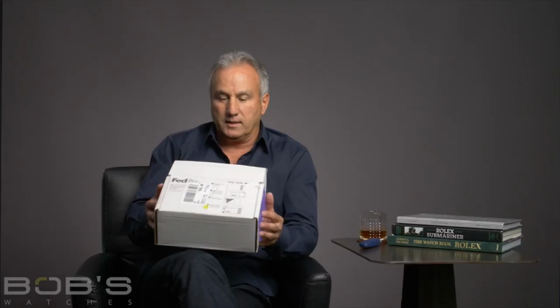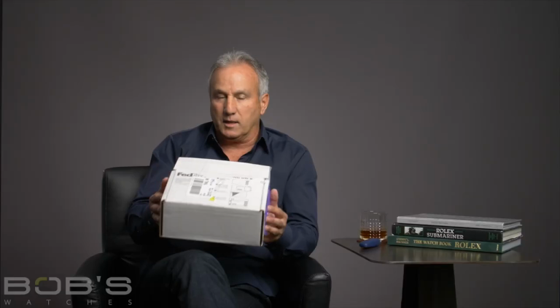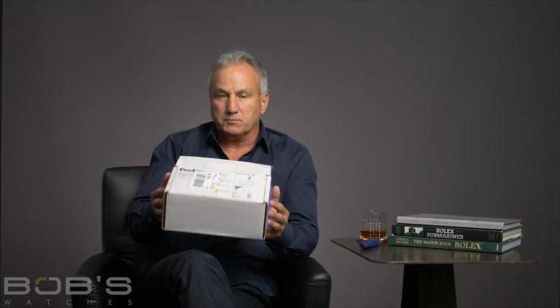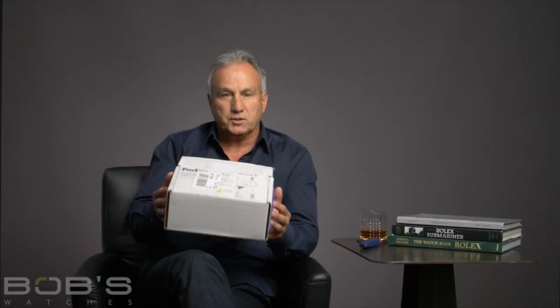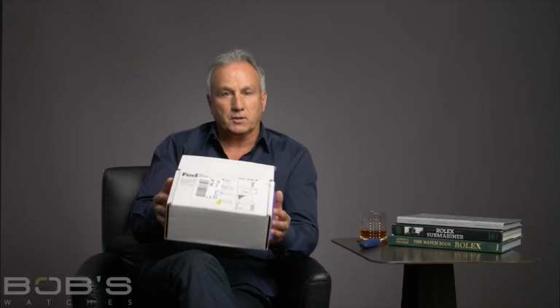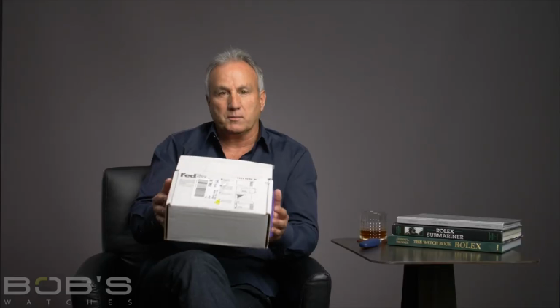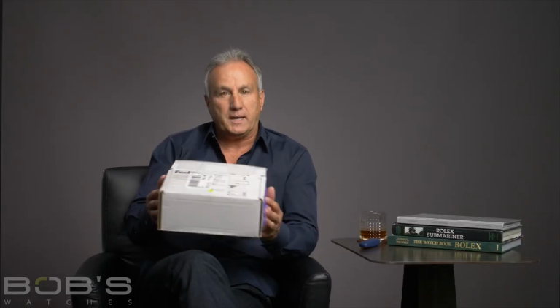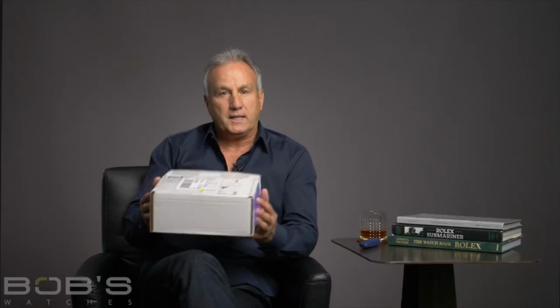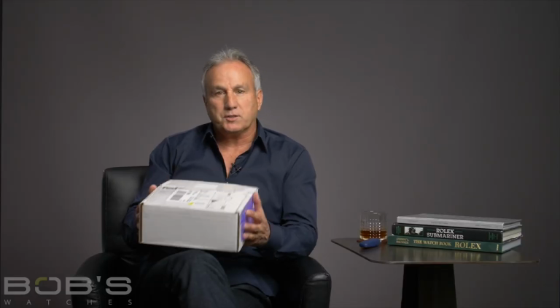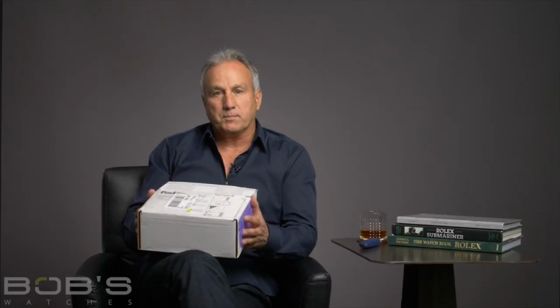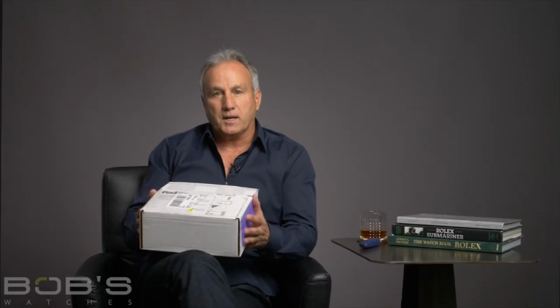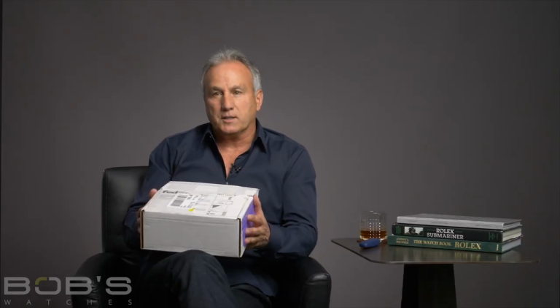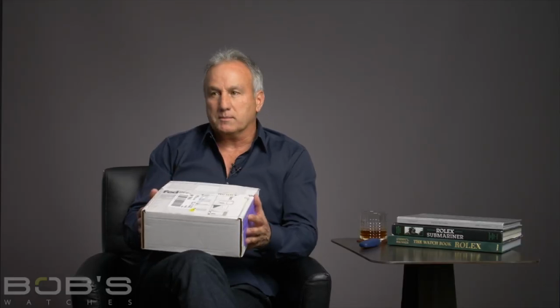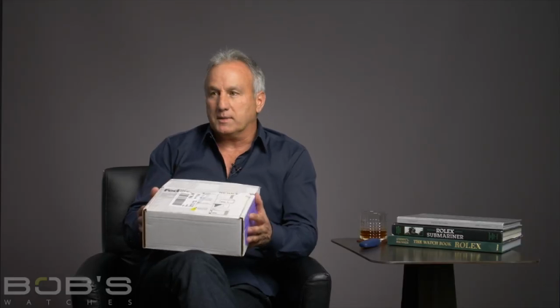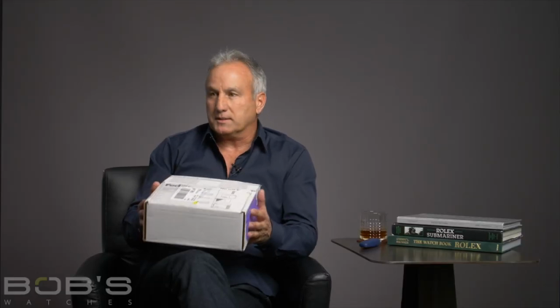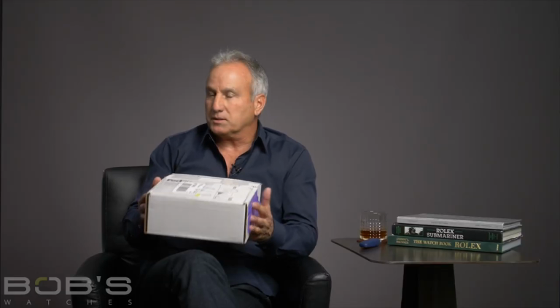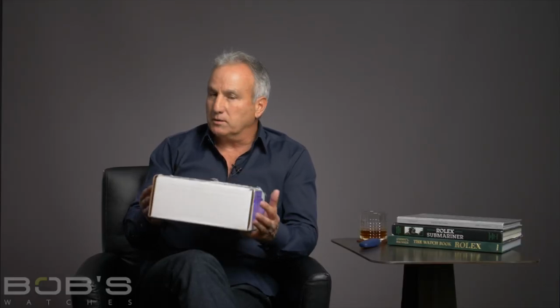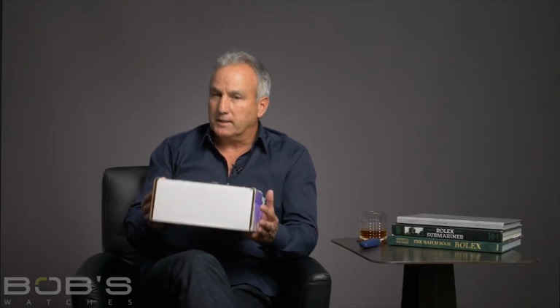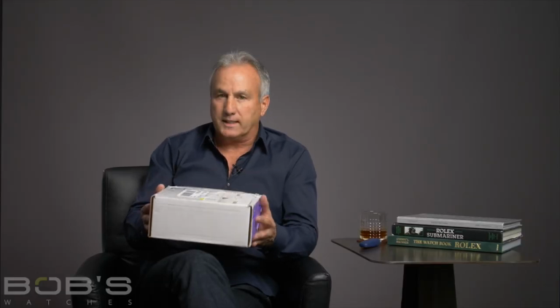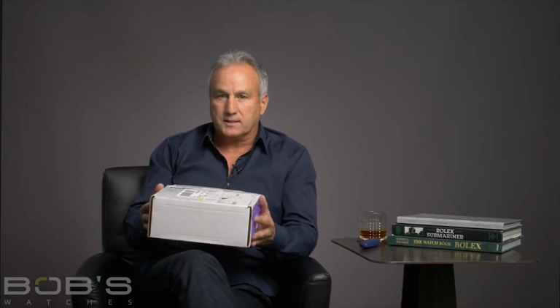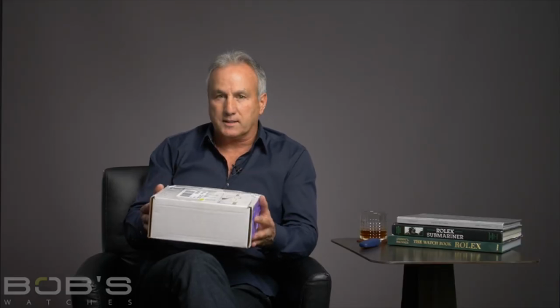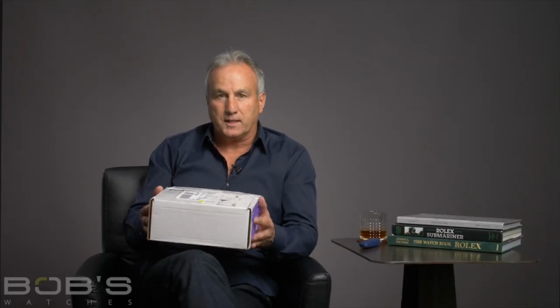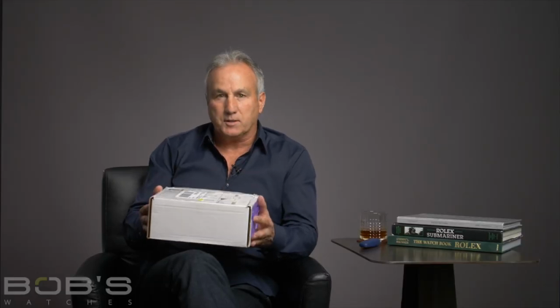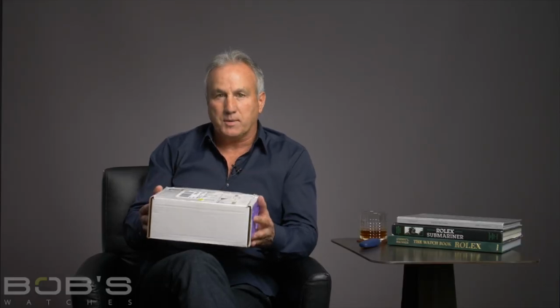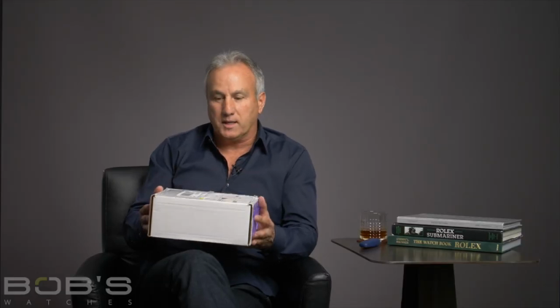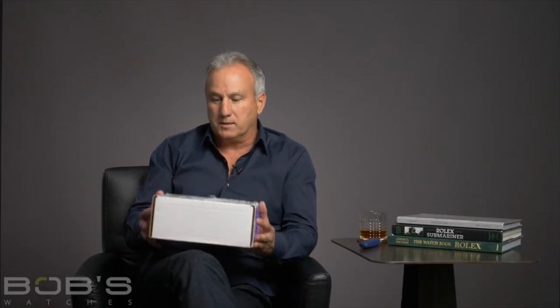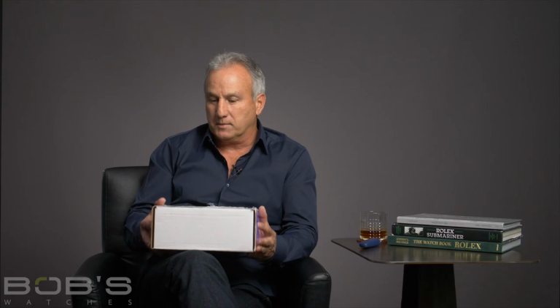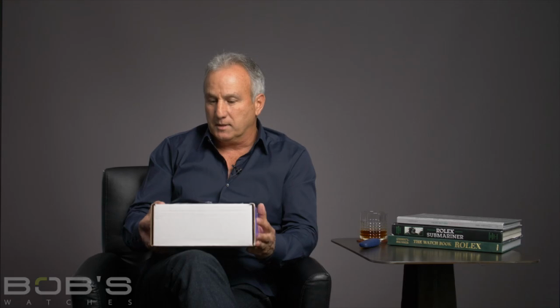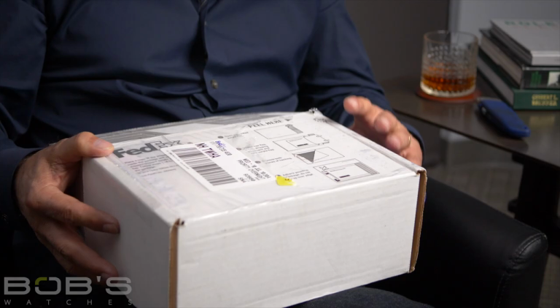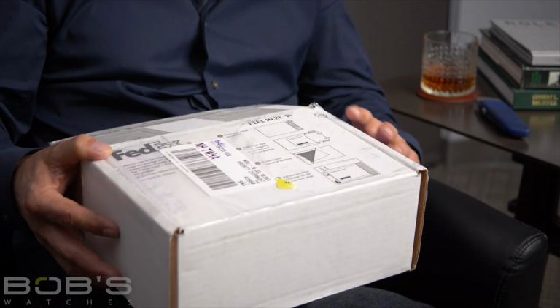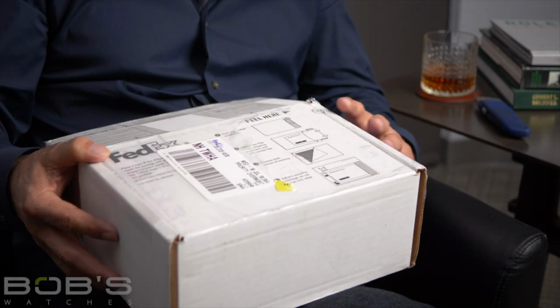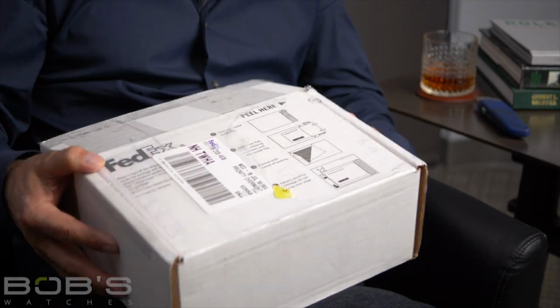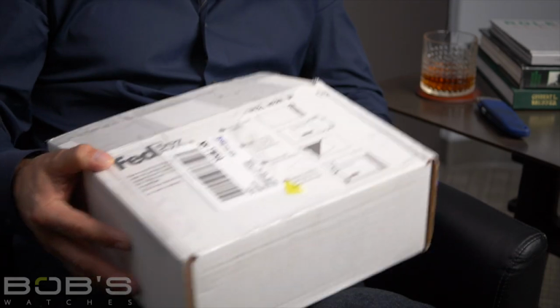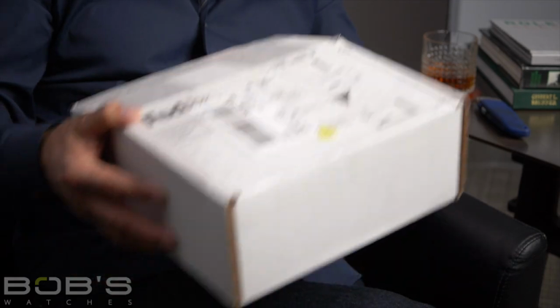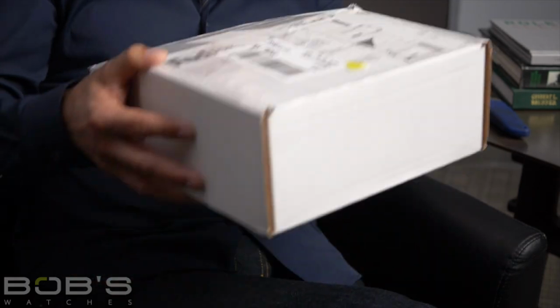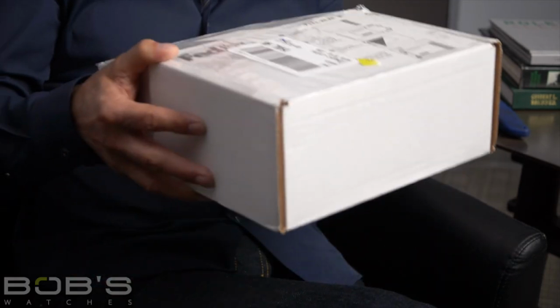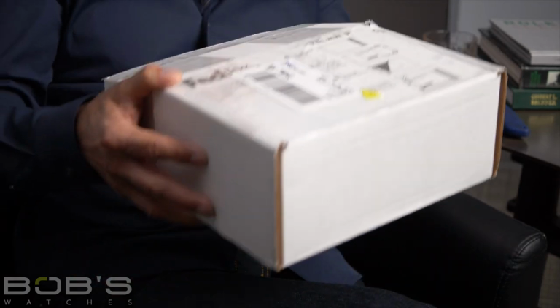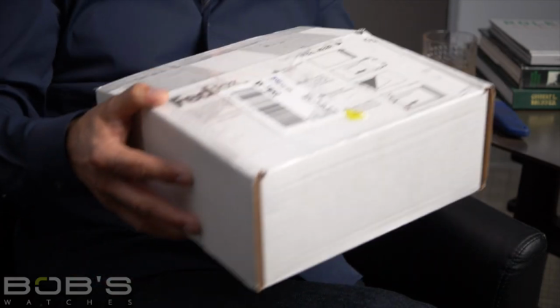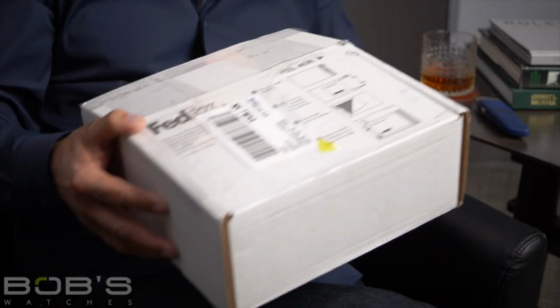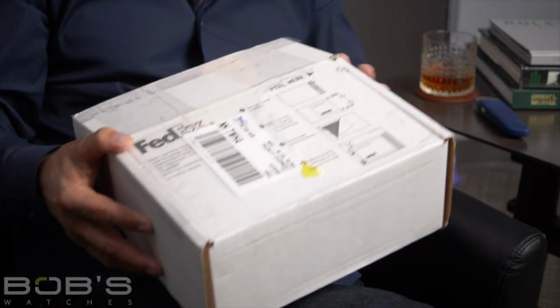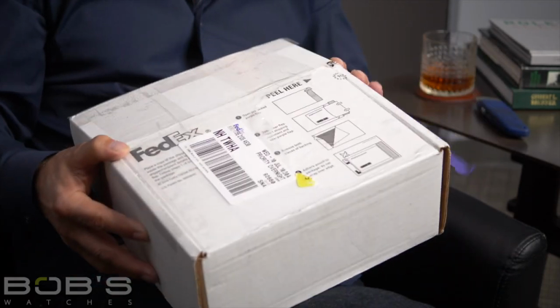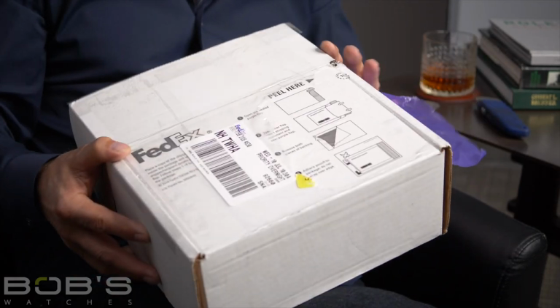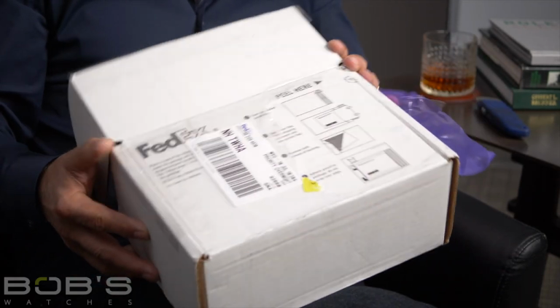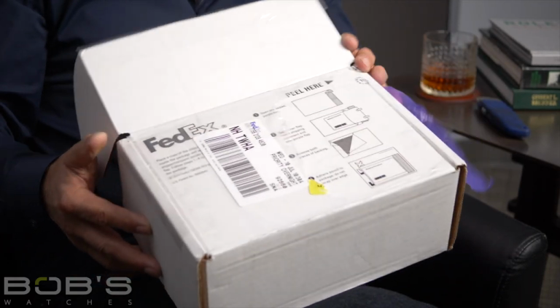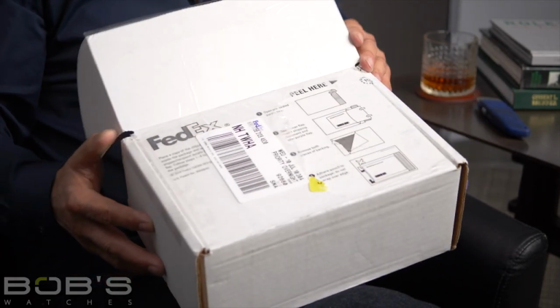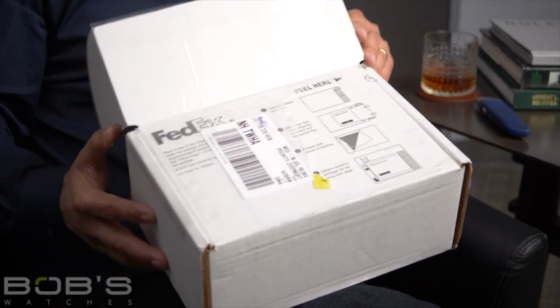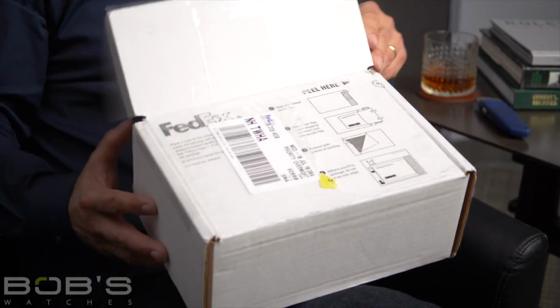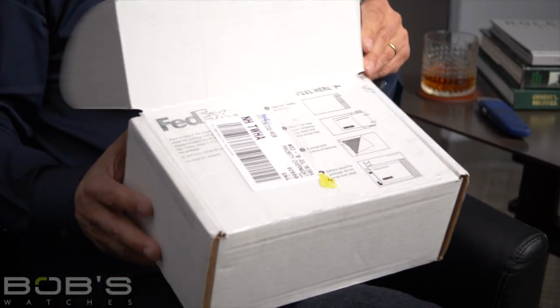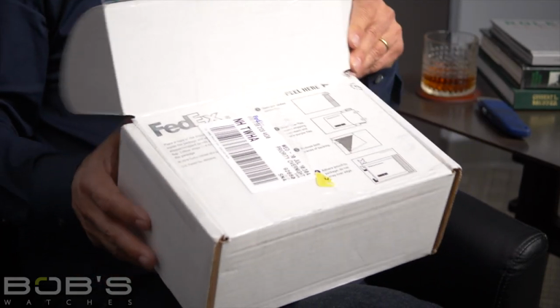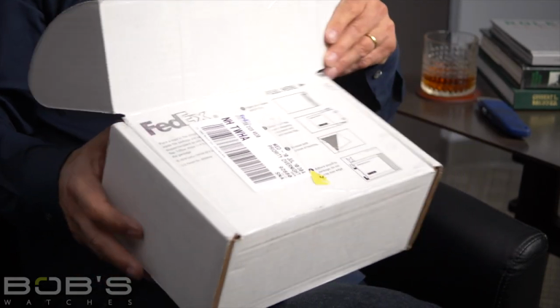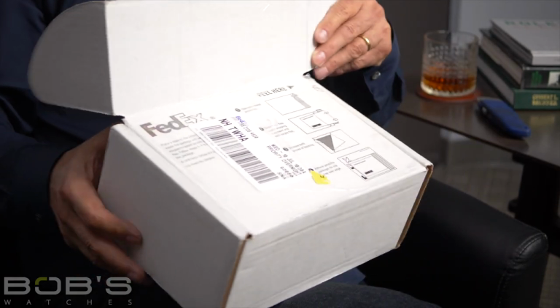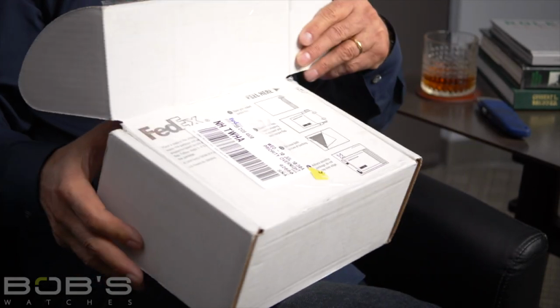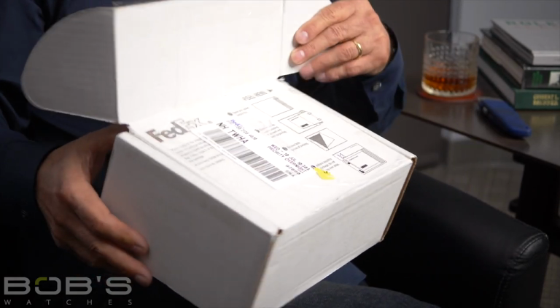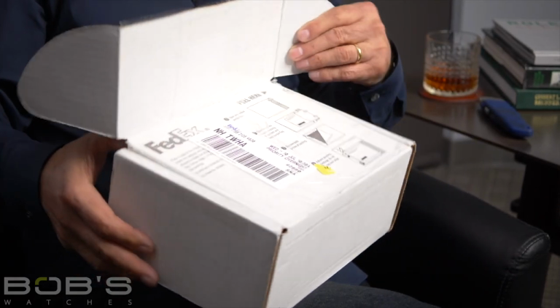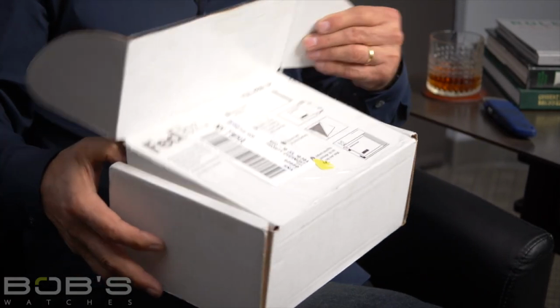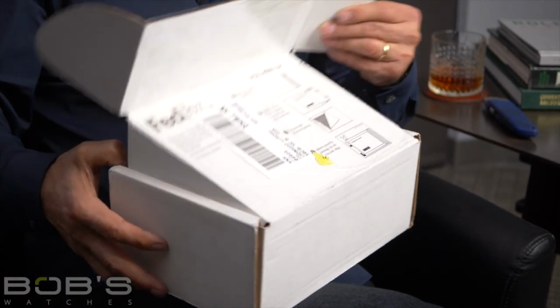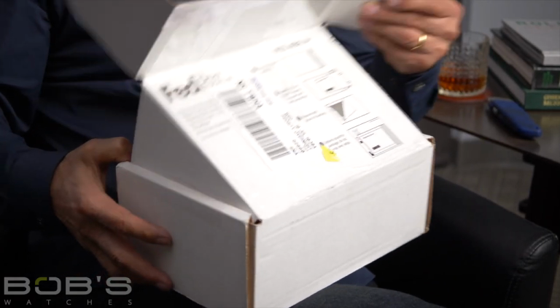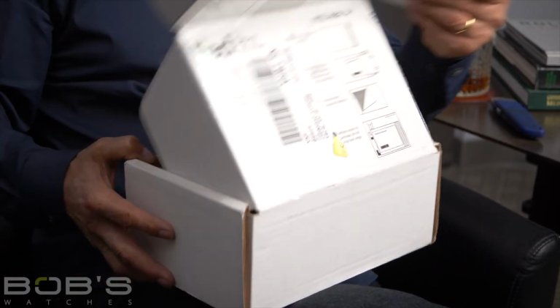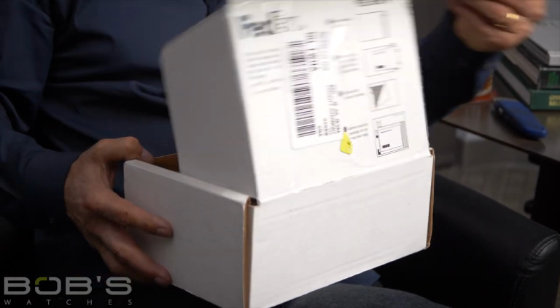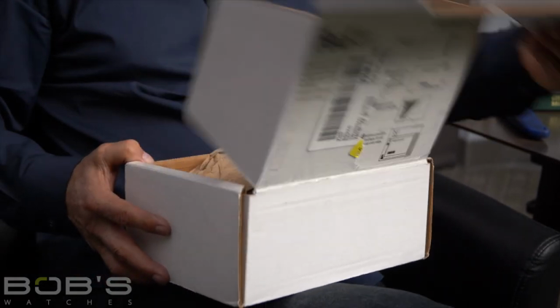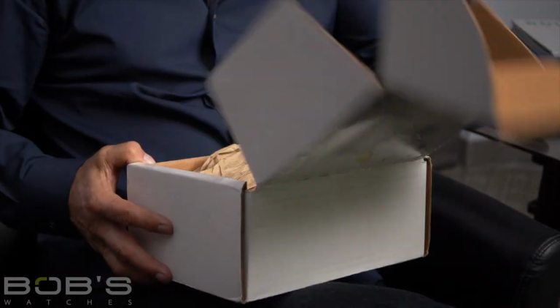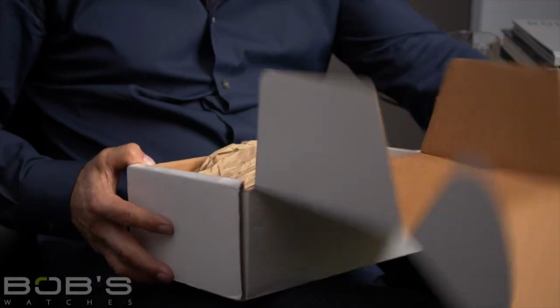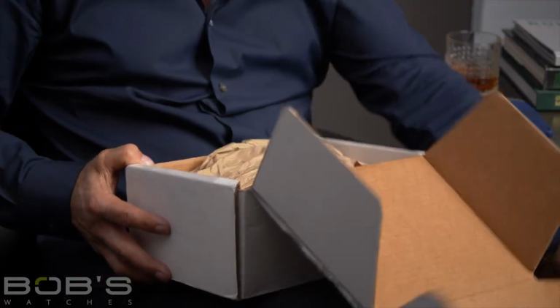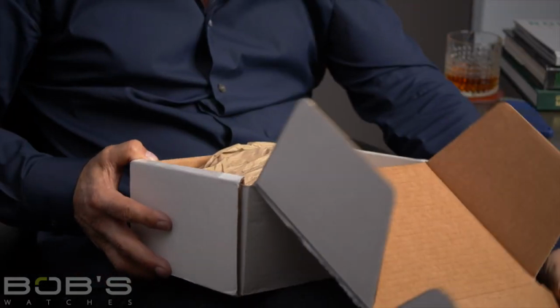I'm still amazed by them. I still get excited by them. And maybe I'm going to add to my collection right now. So let's get this thing opened up.